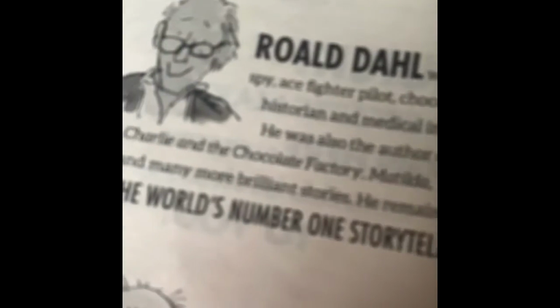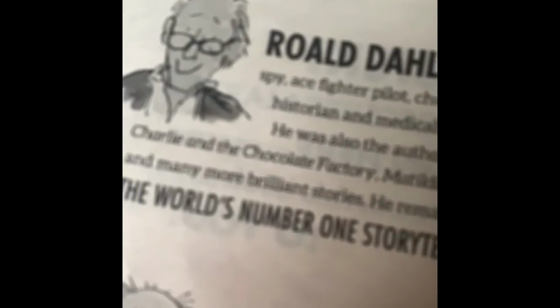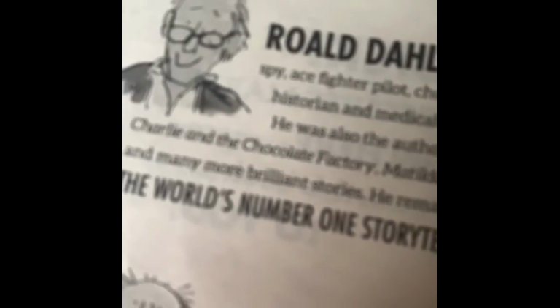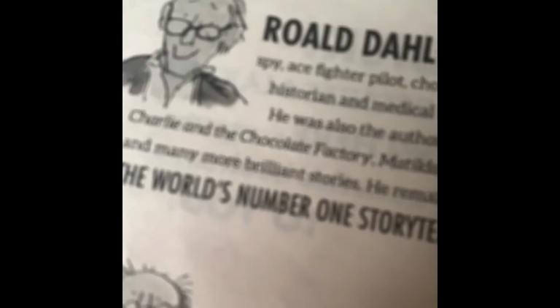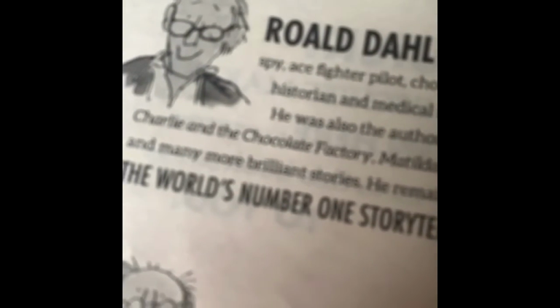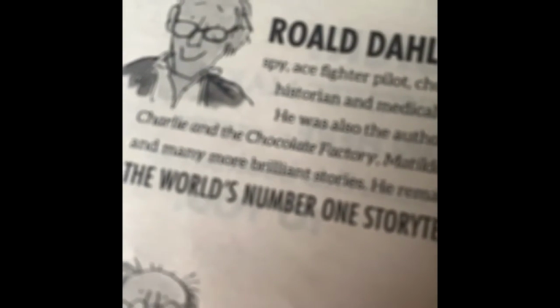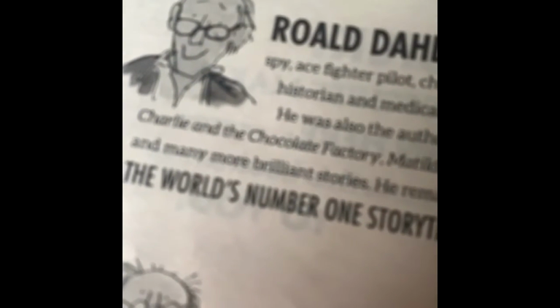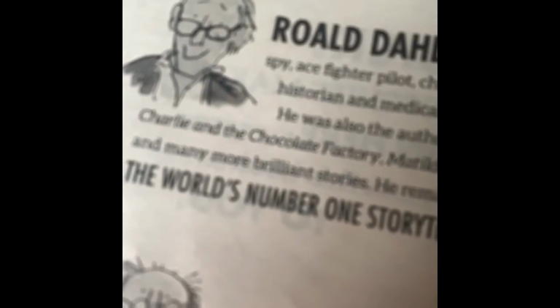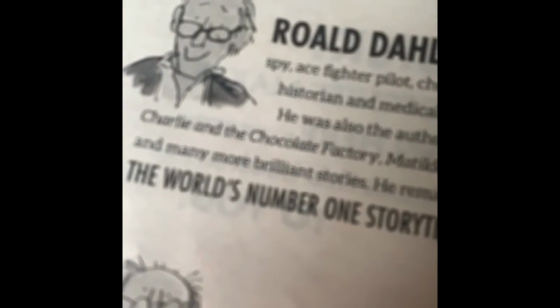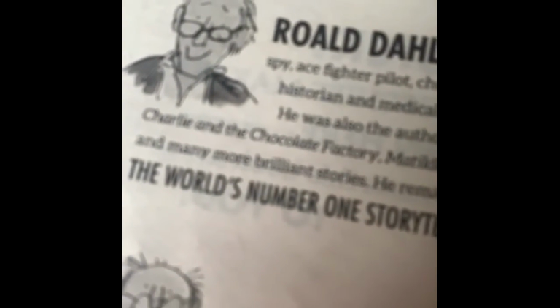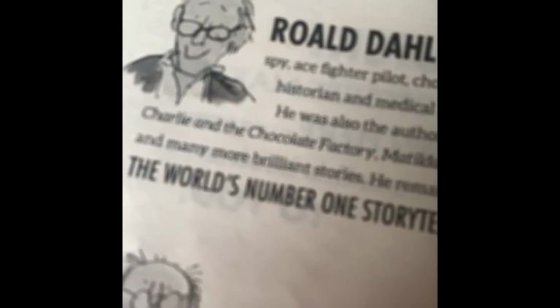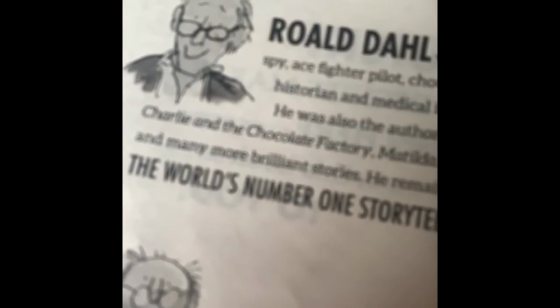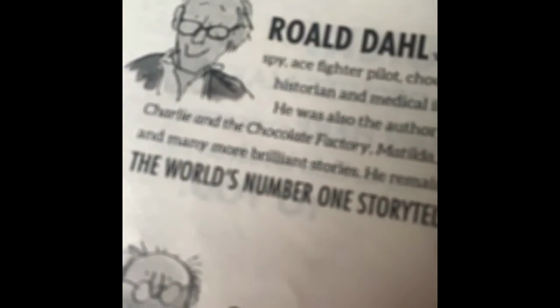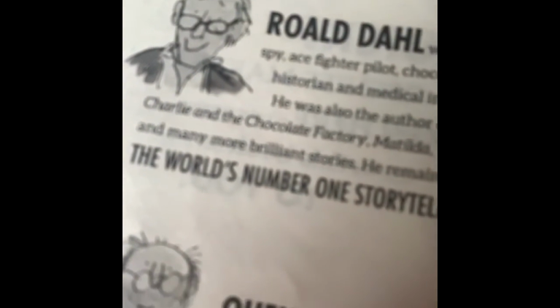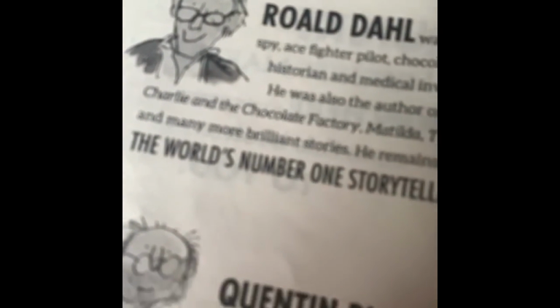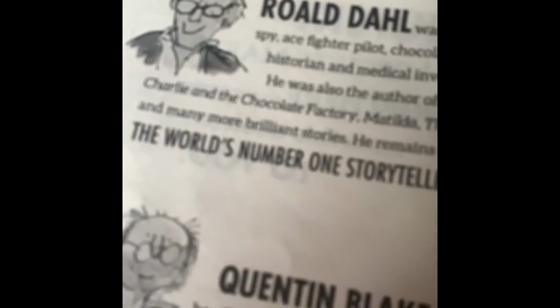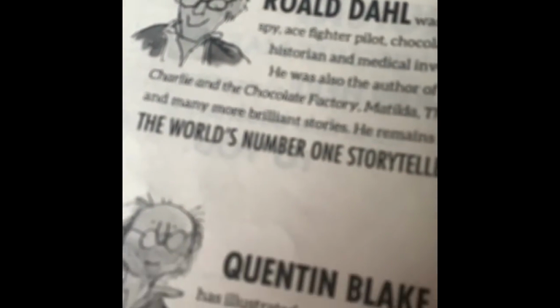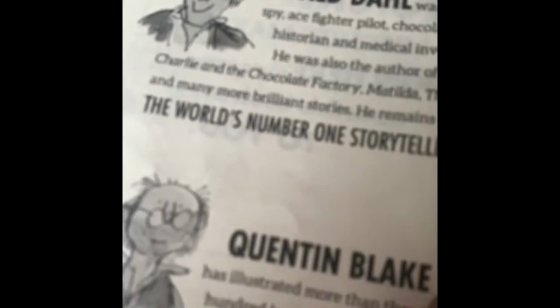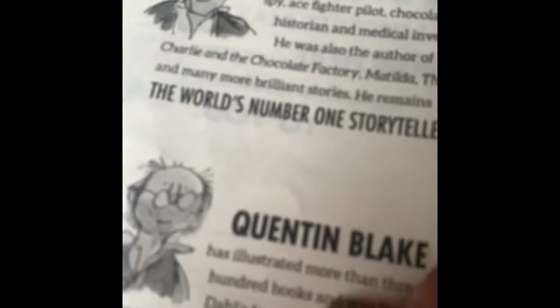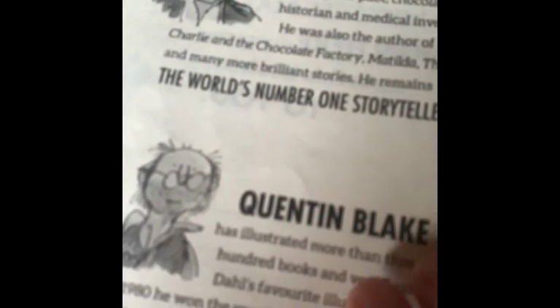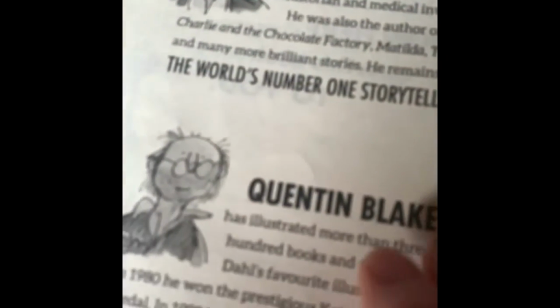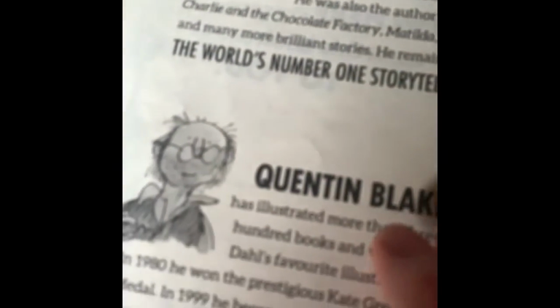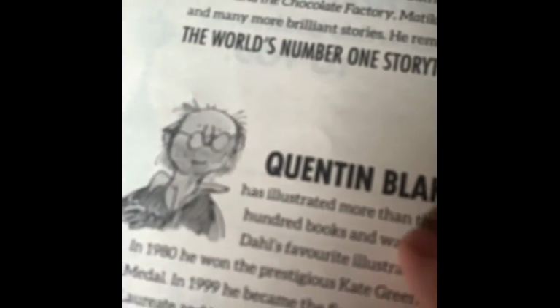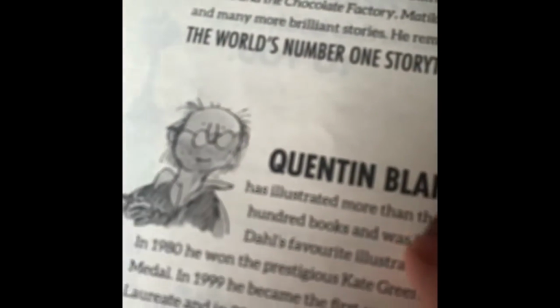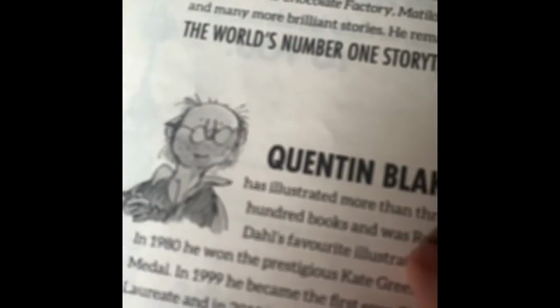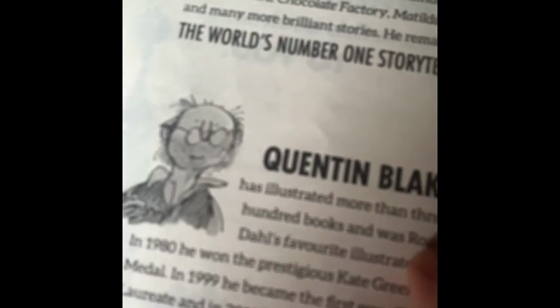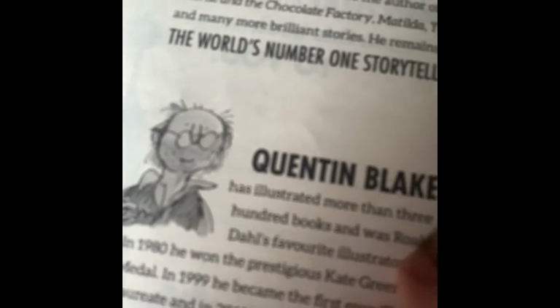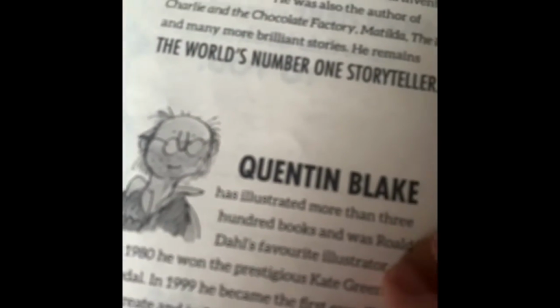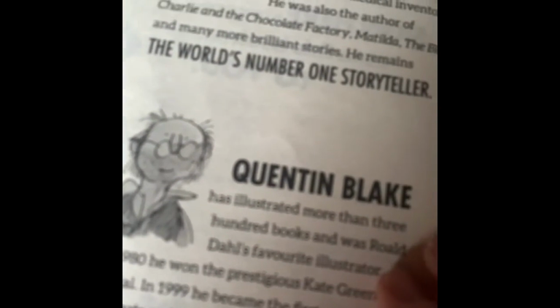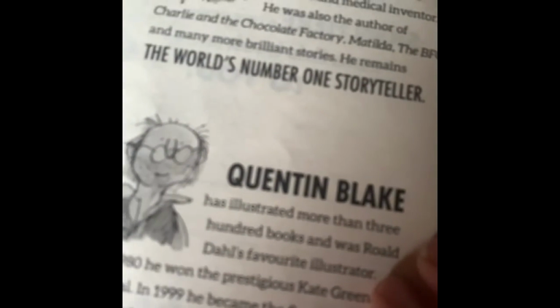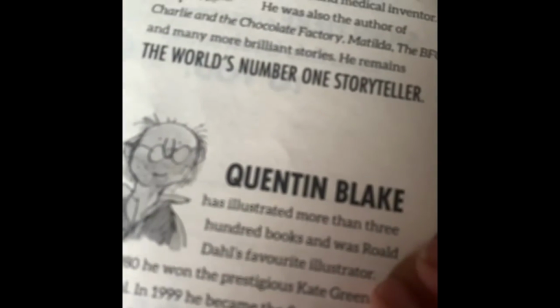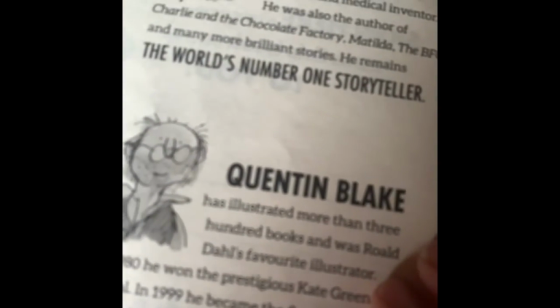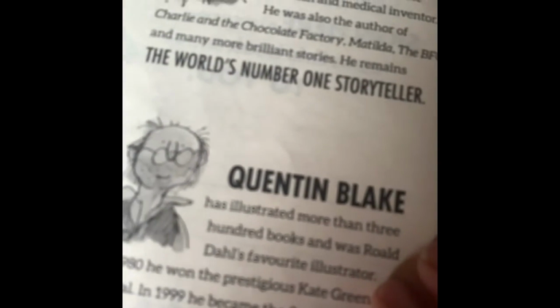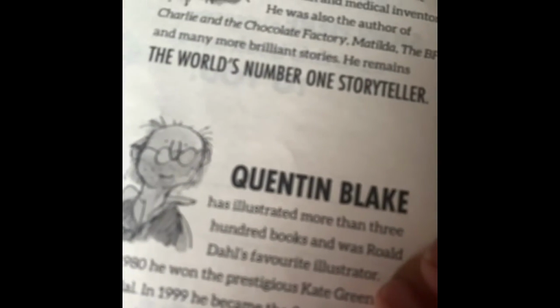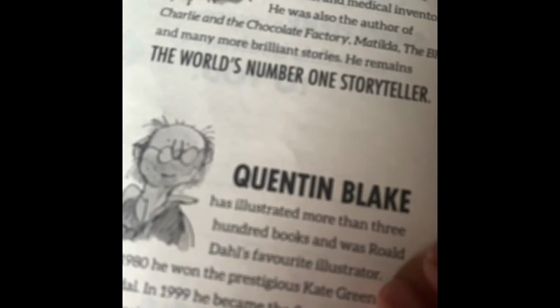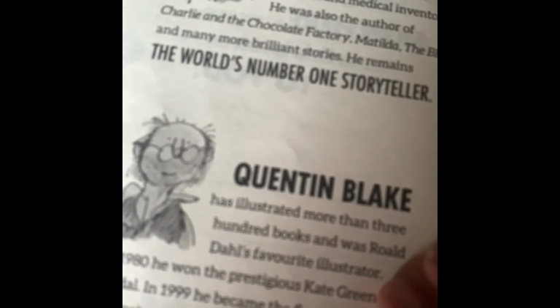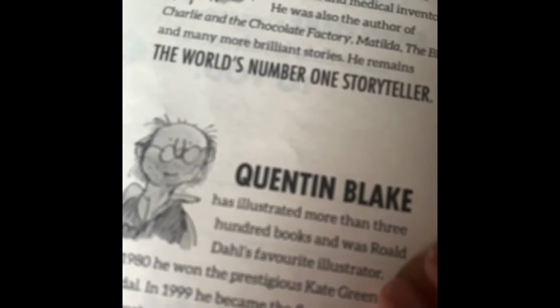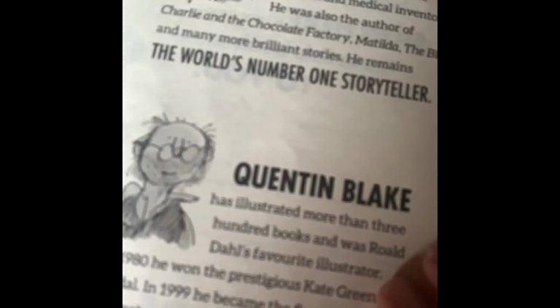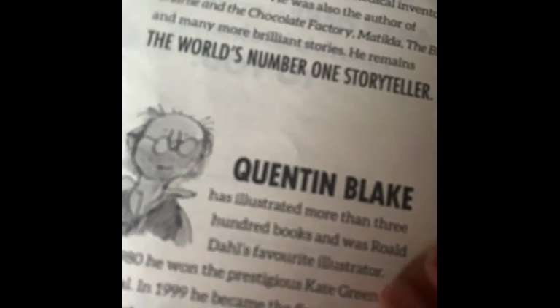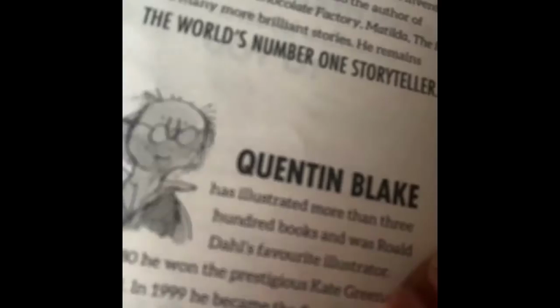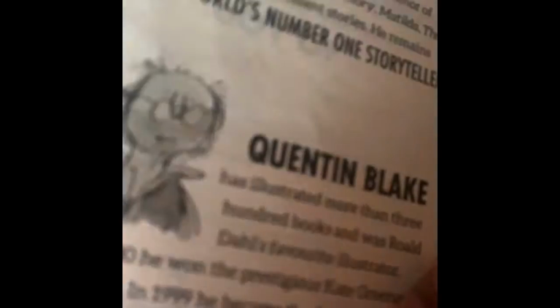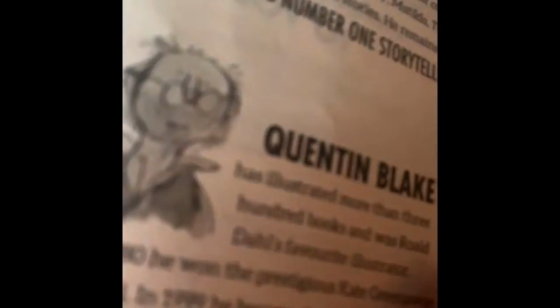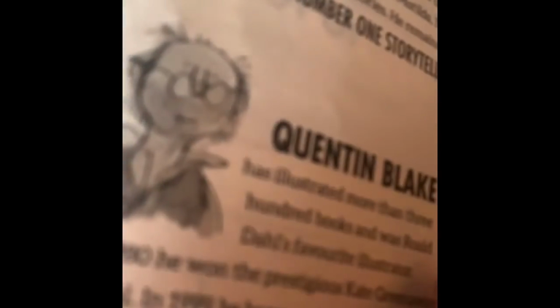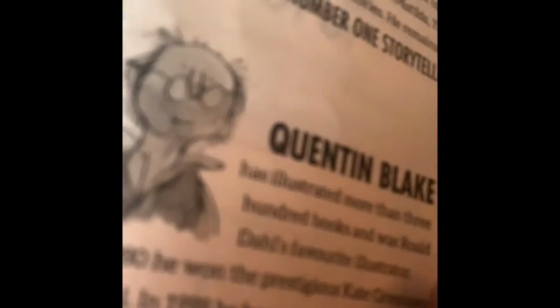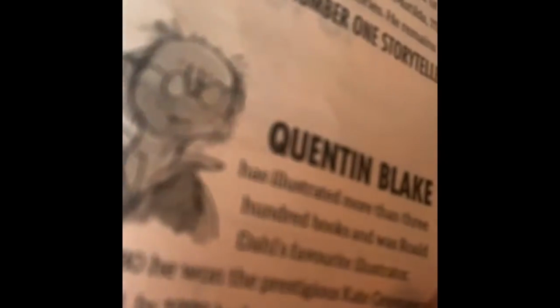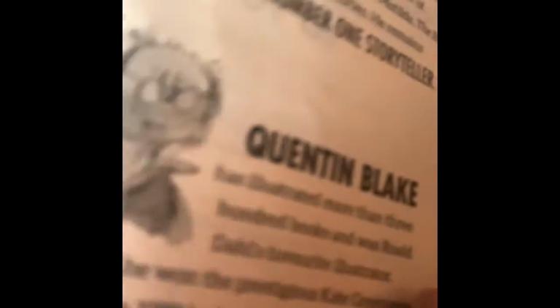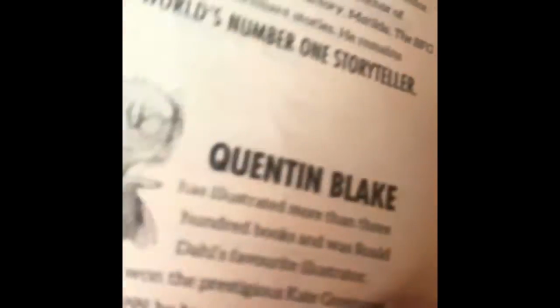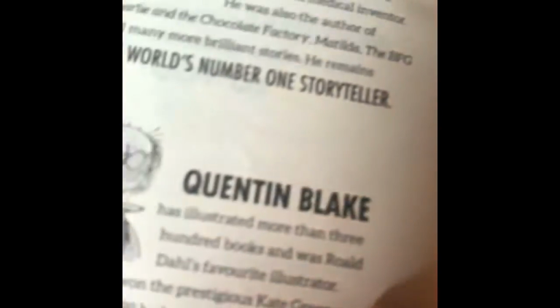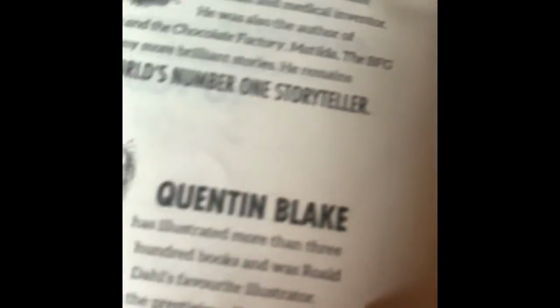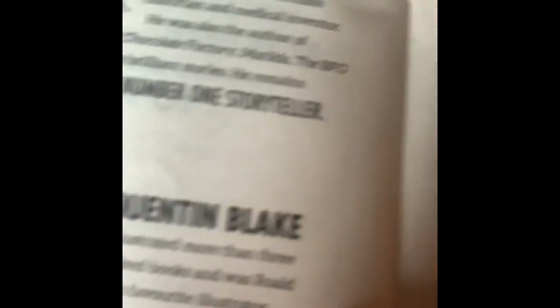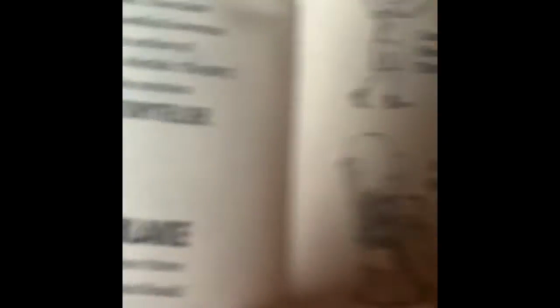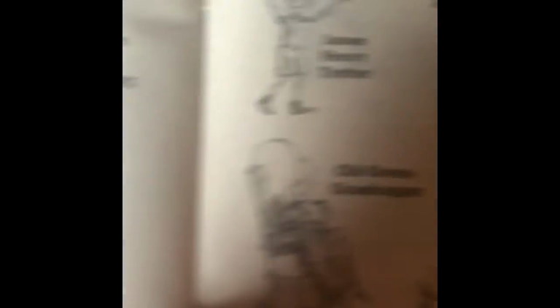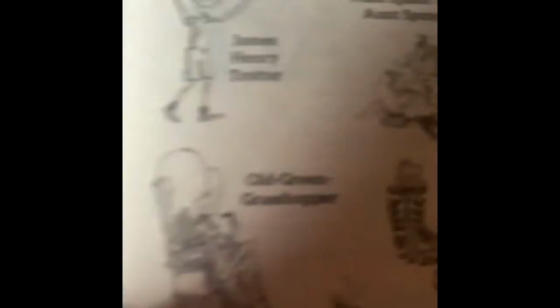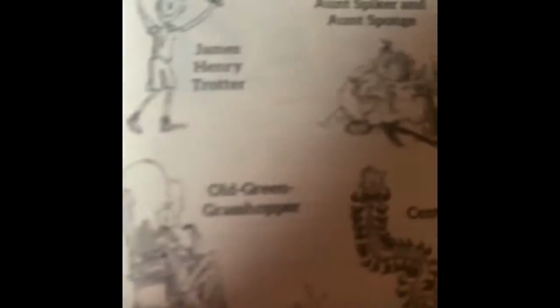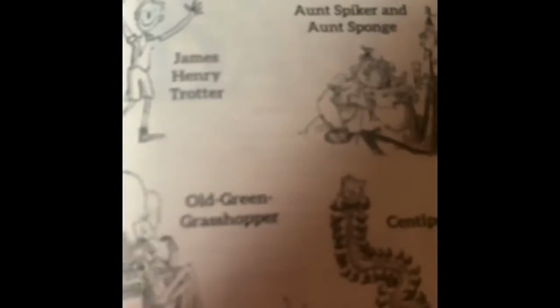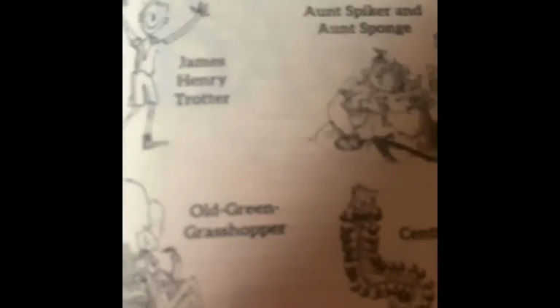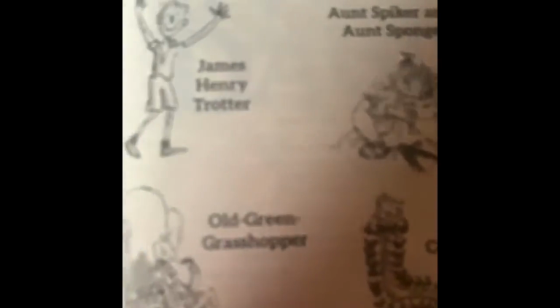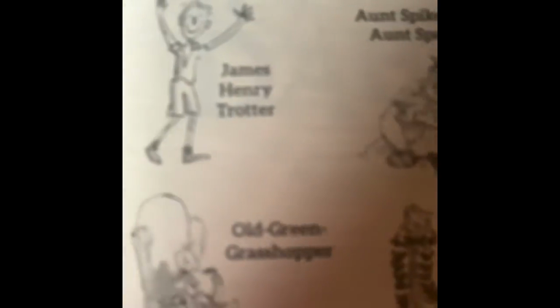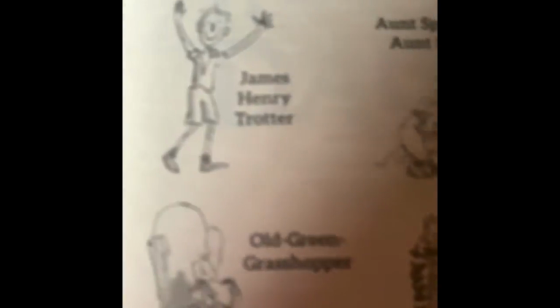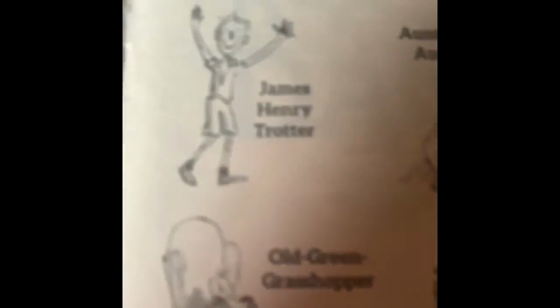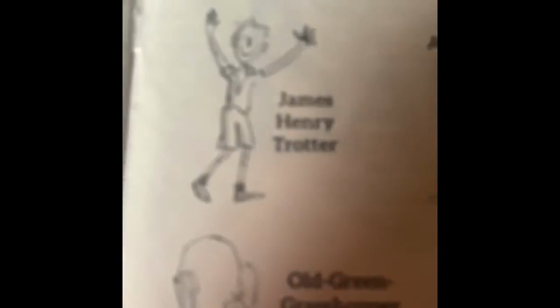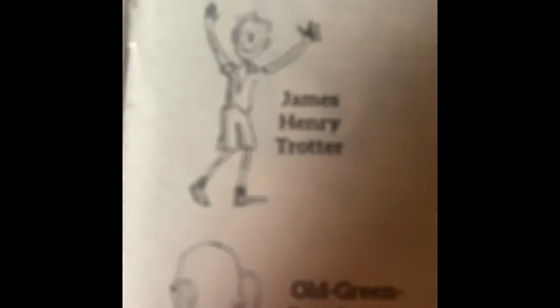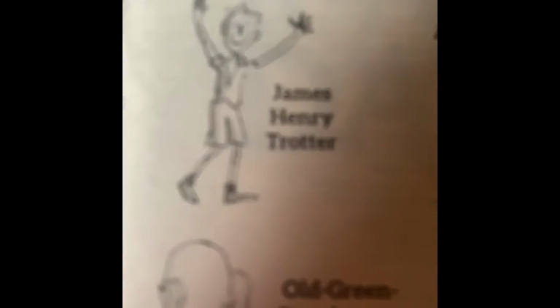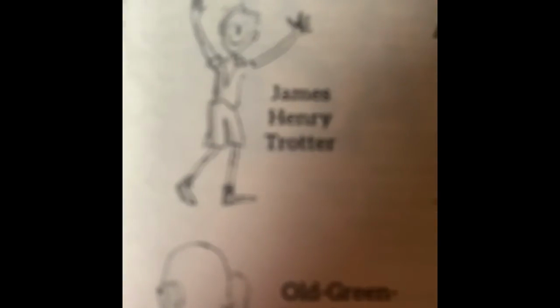And of course there's Roald Dahl, our author, and Quentin Blake, the illustrator. They always work together.